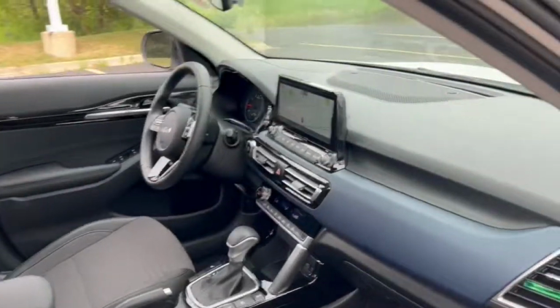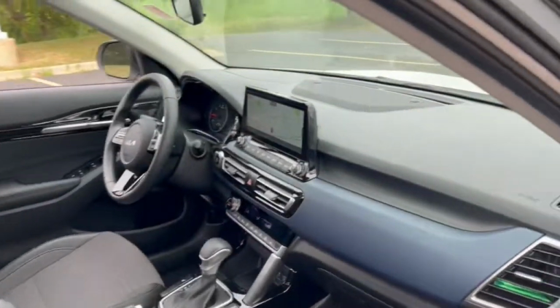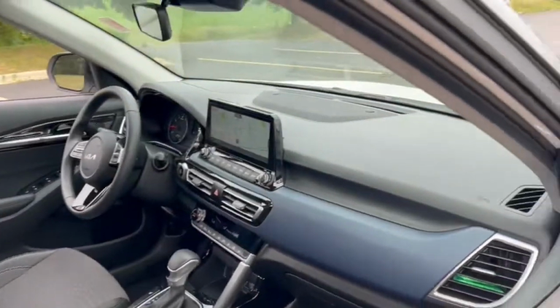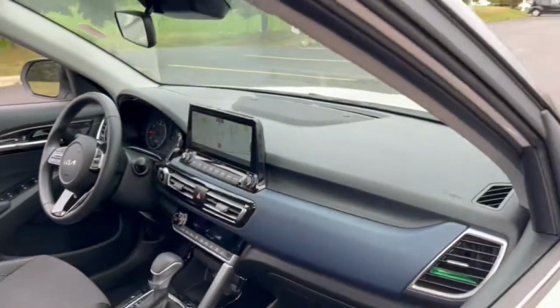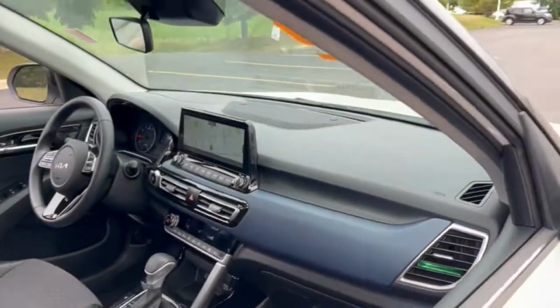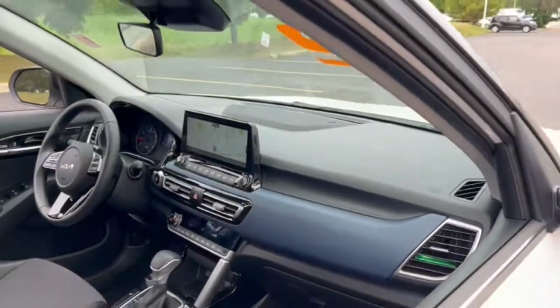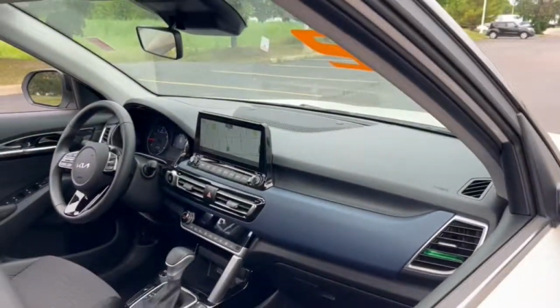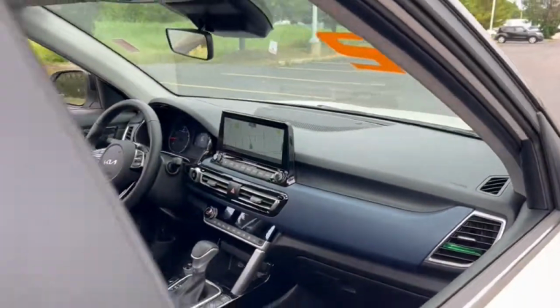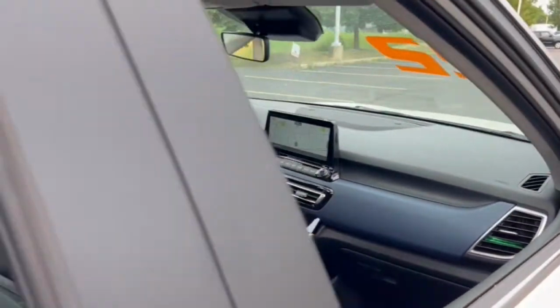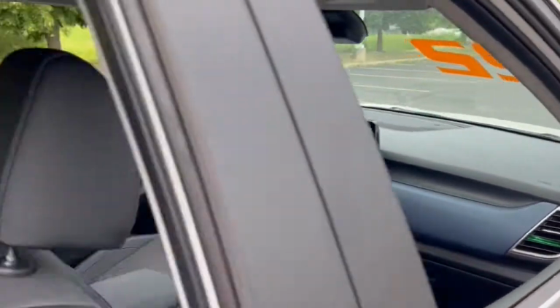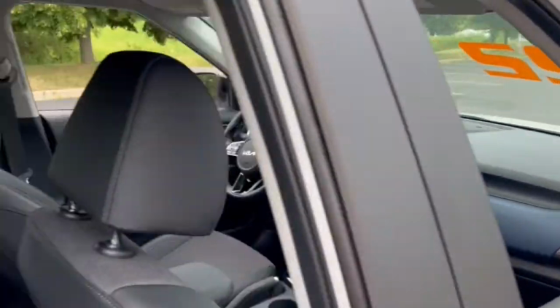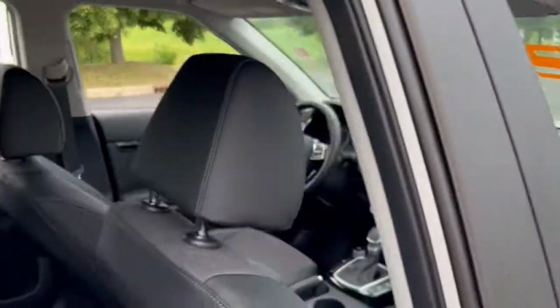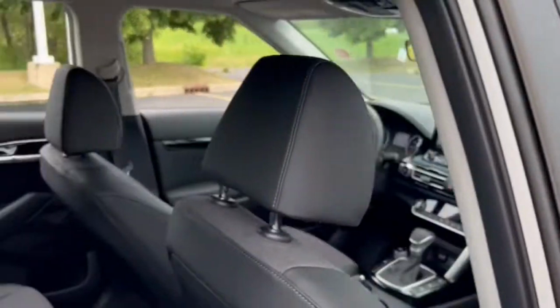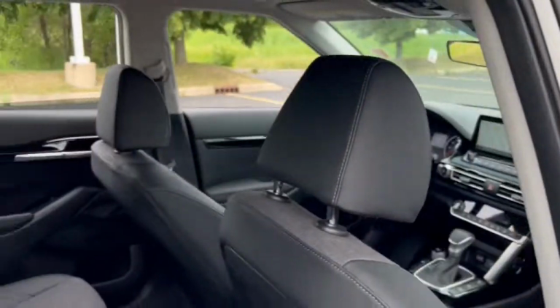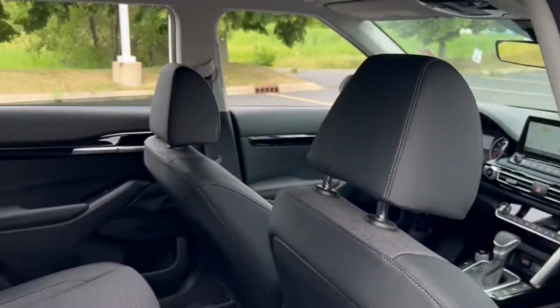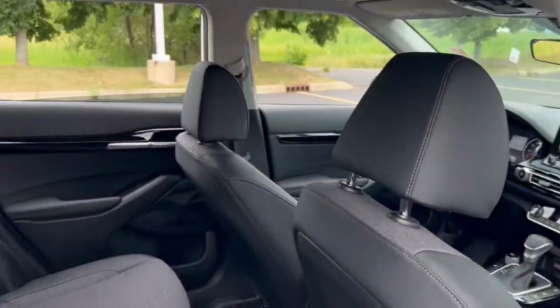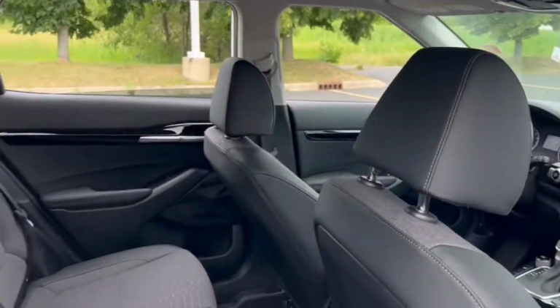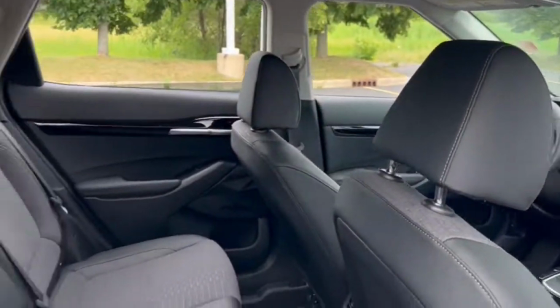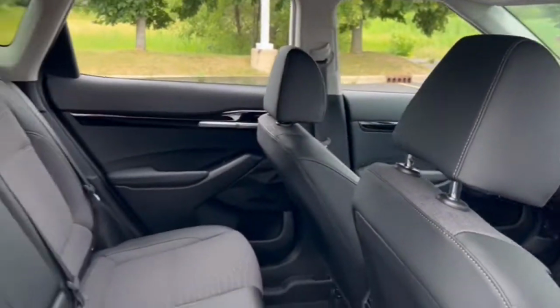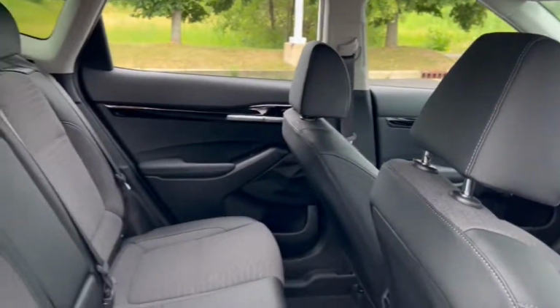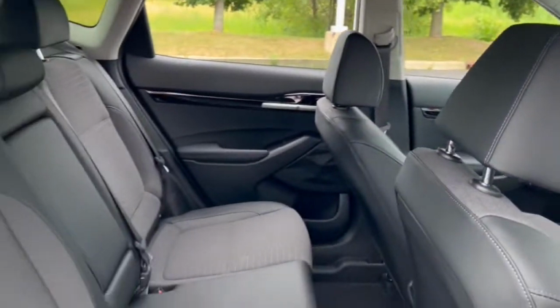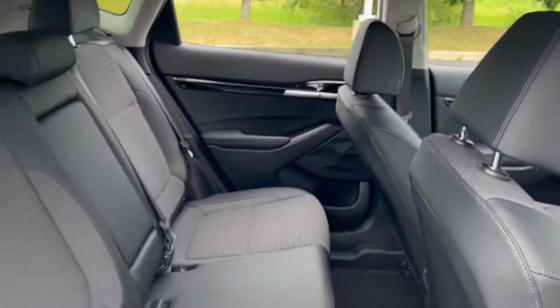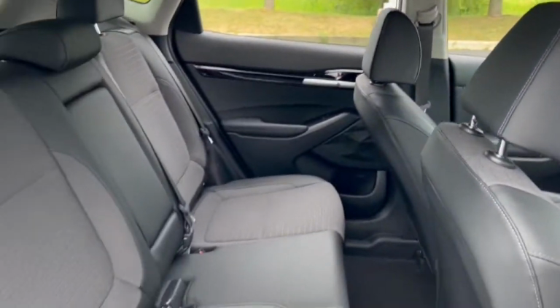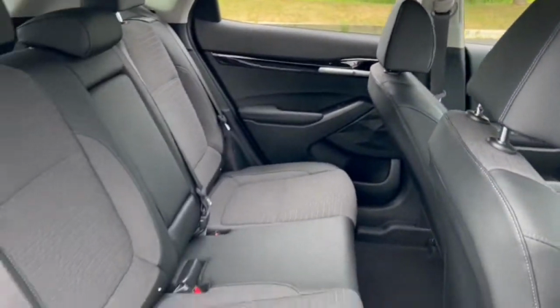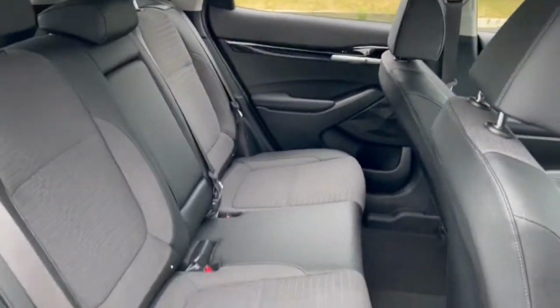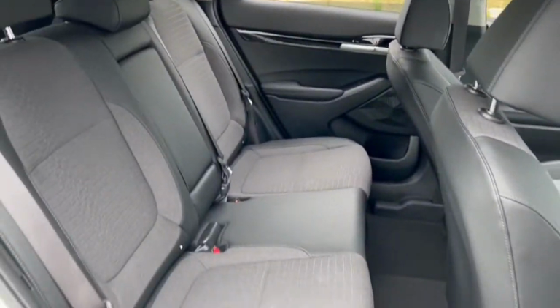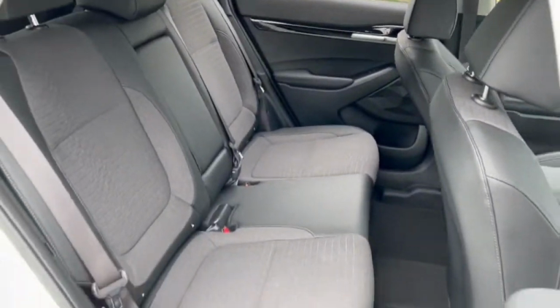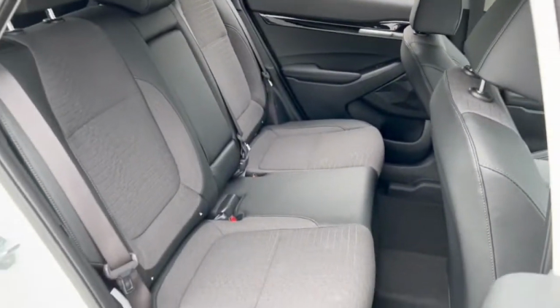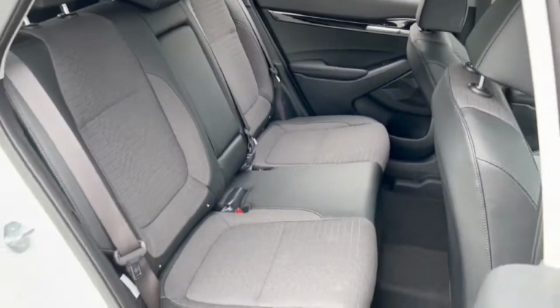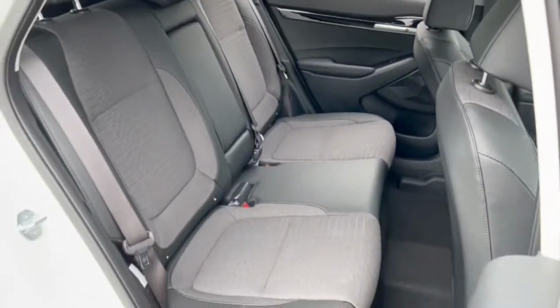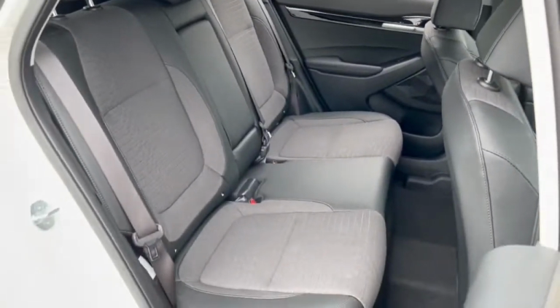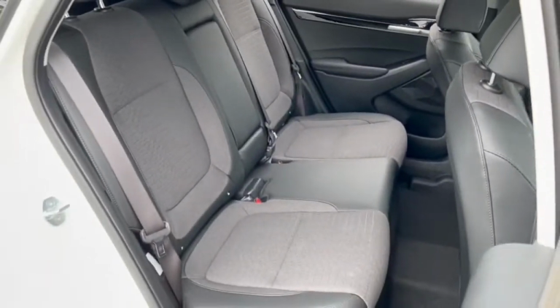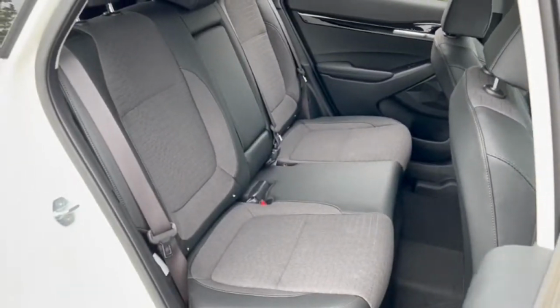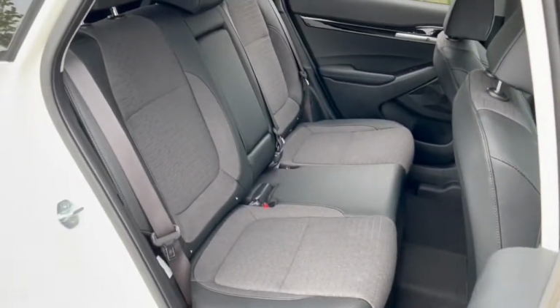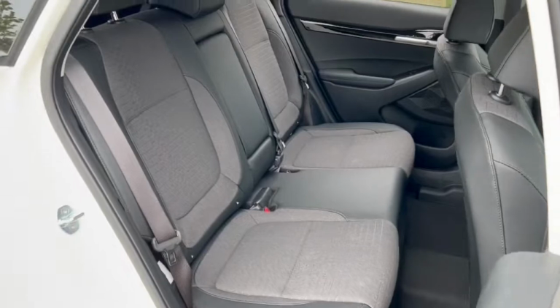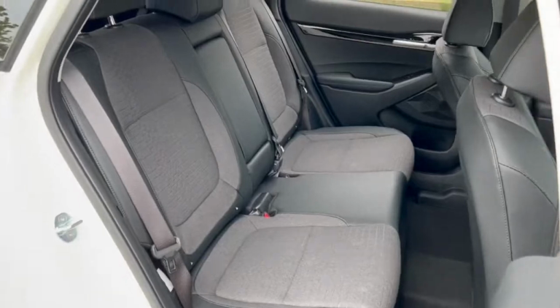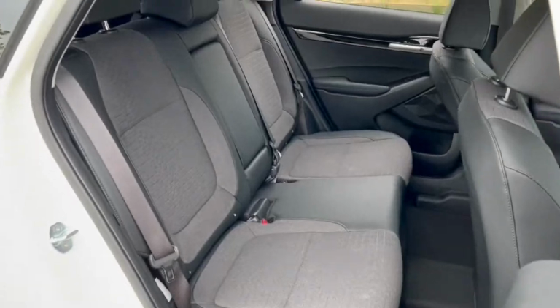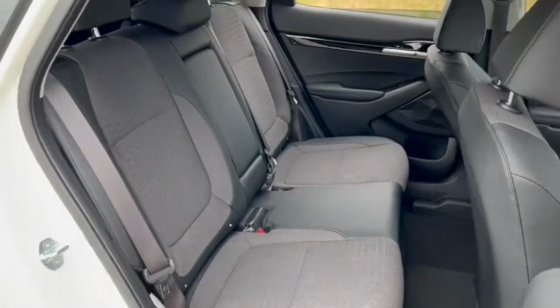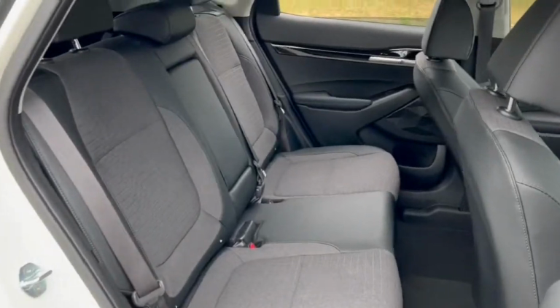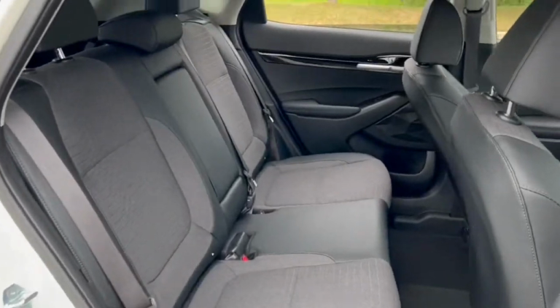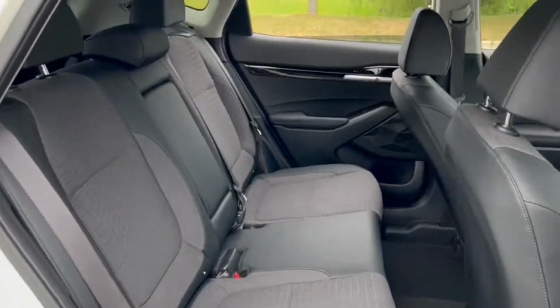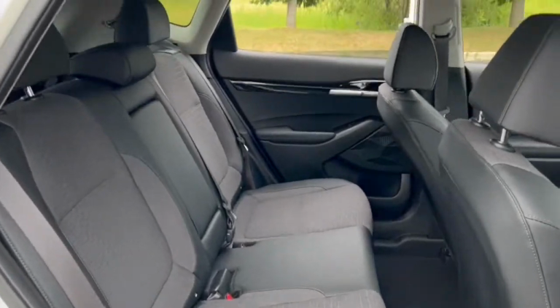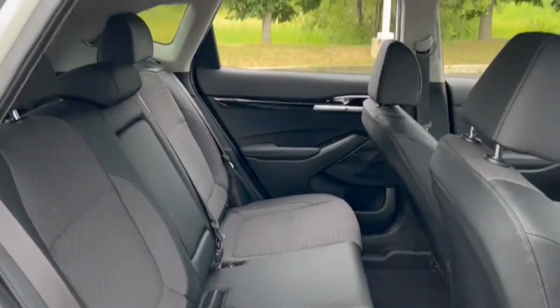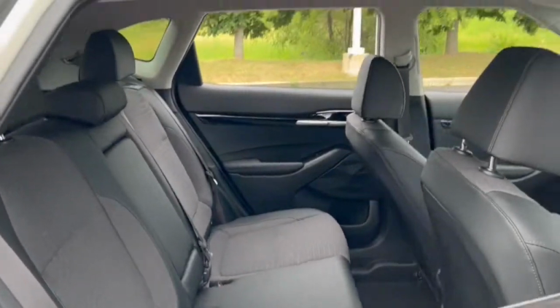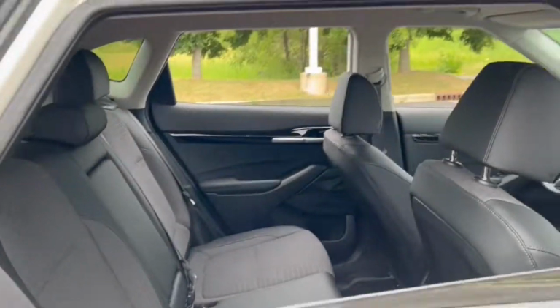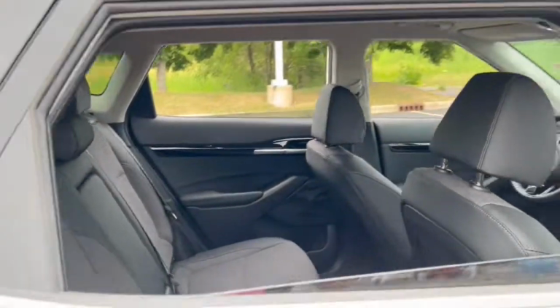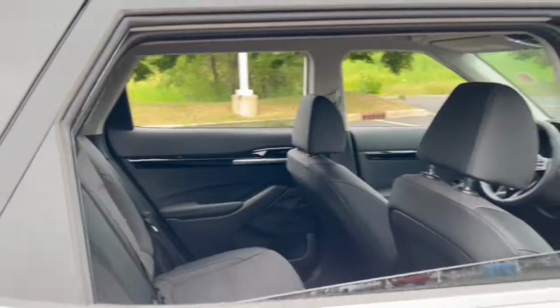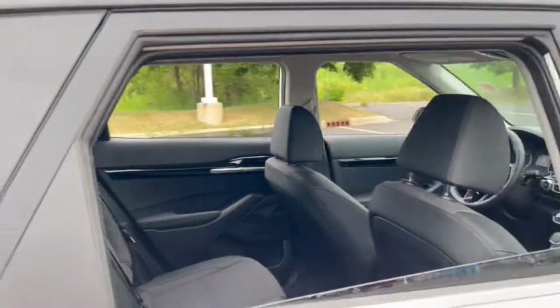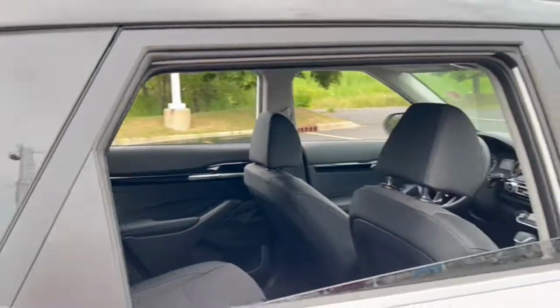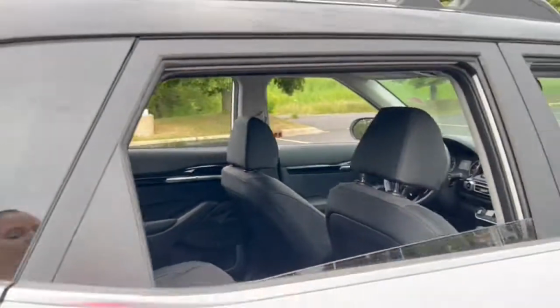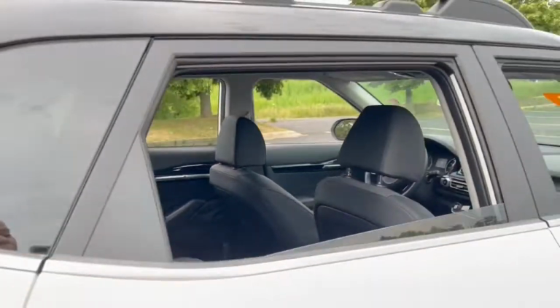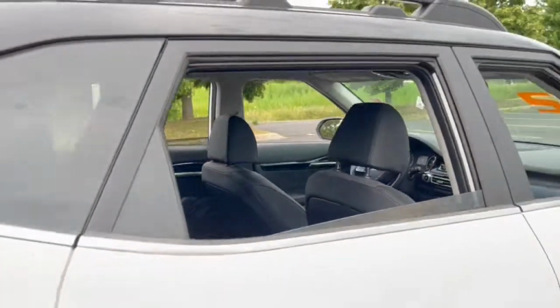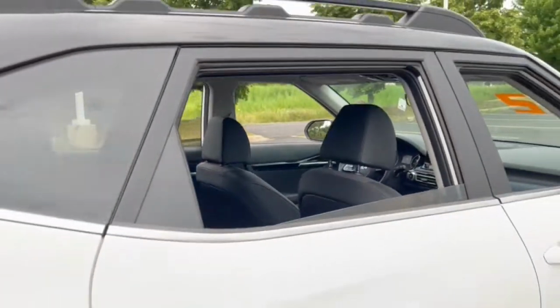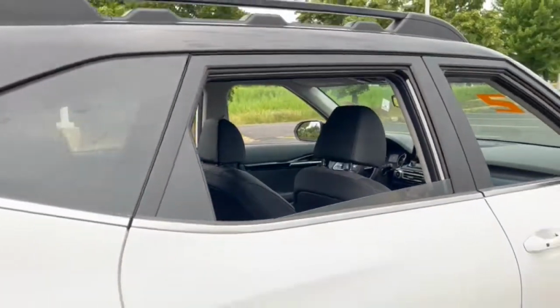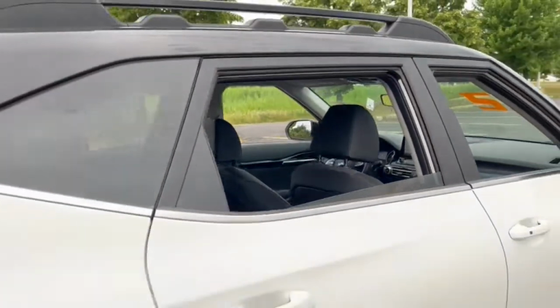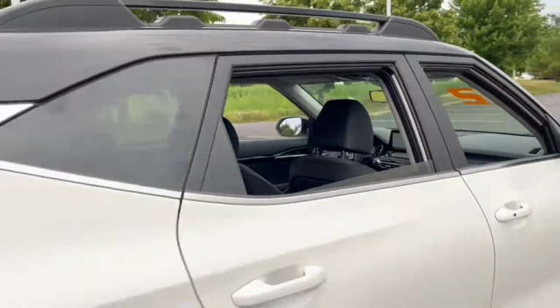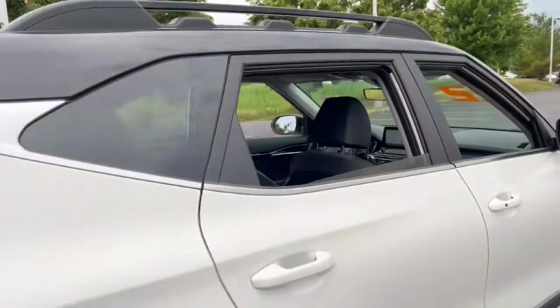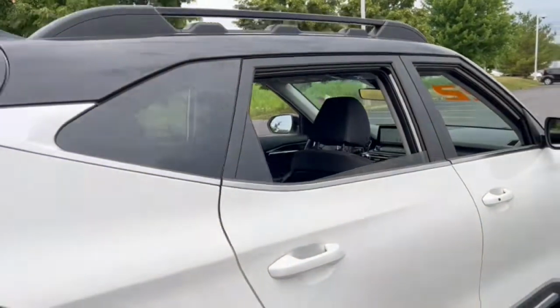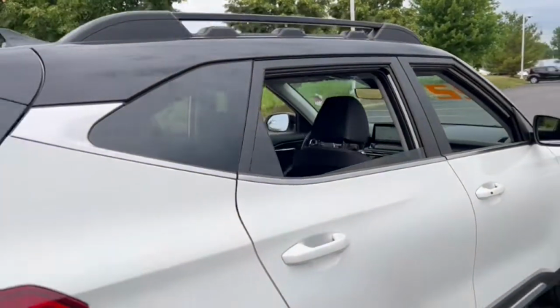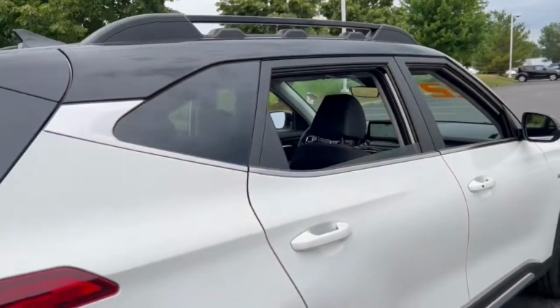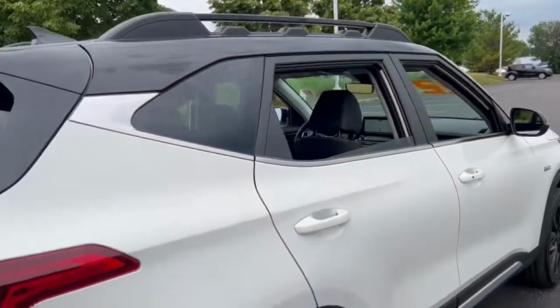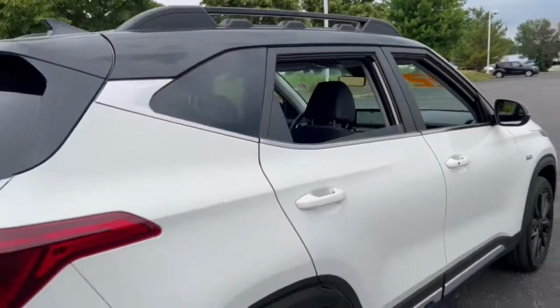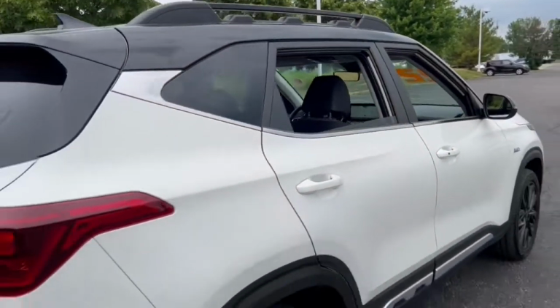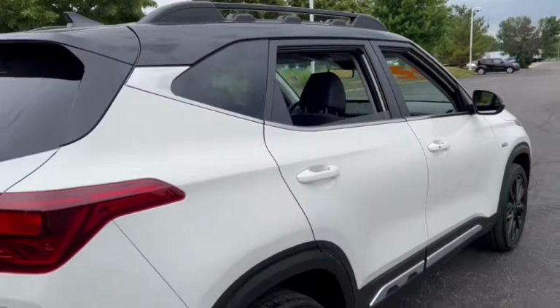Impressive efficiency, smartphone integration, and bold lines make this small SUV something to get excited about.